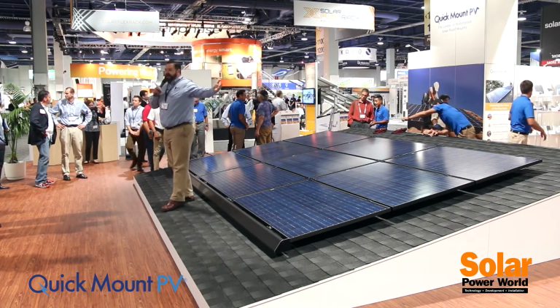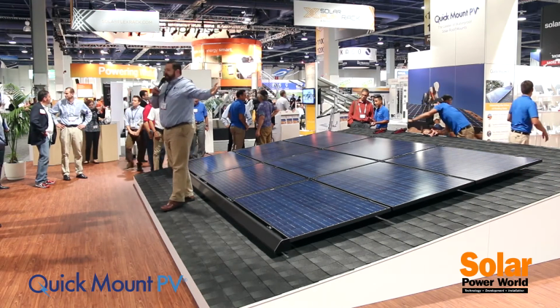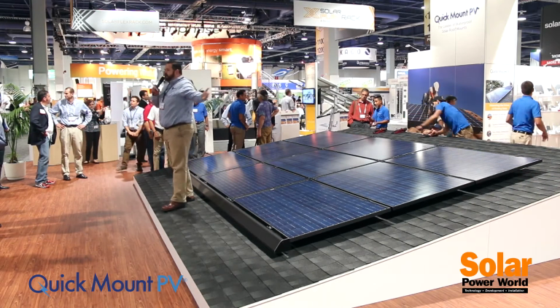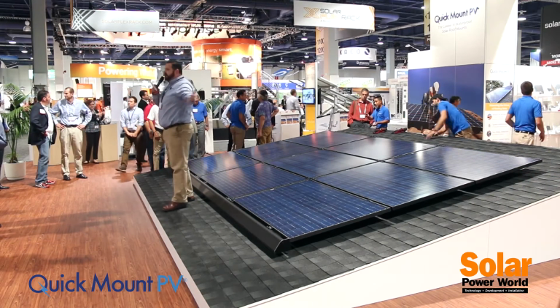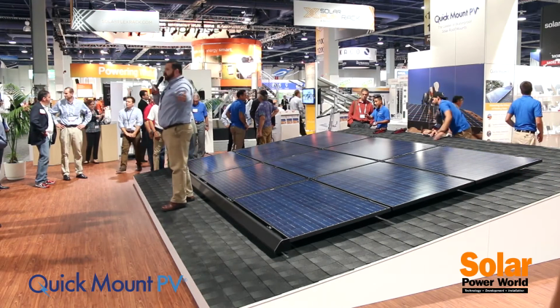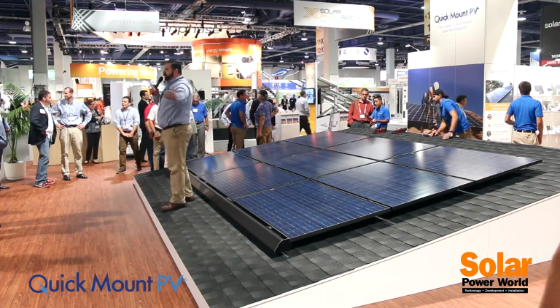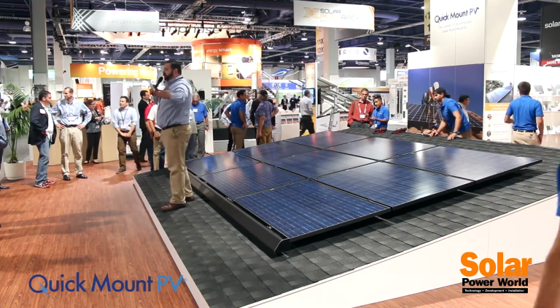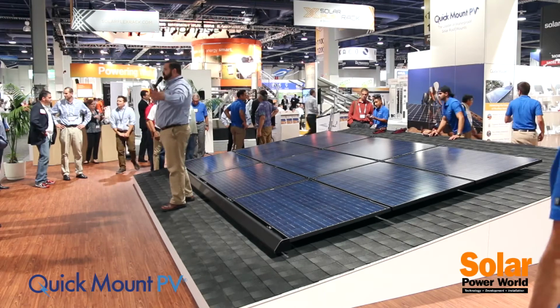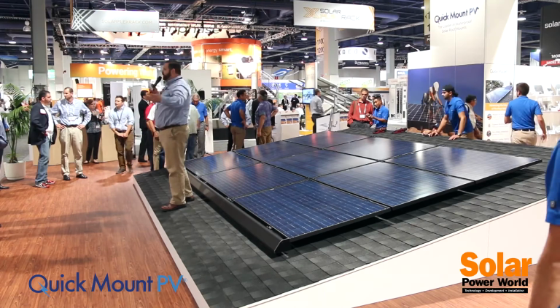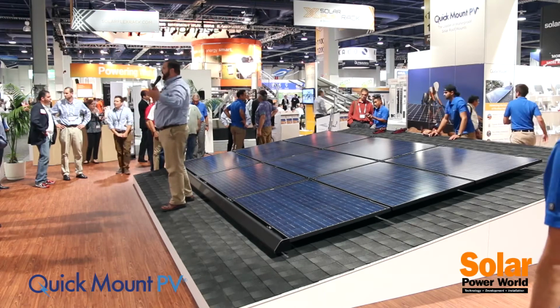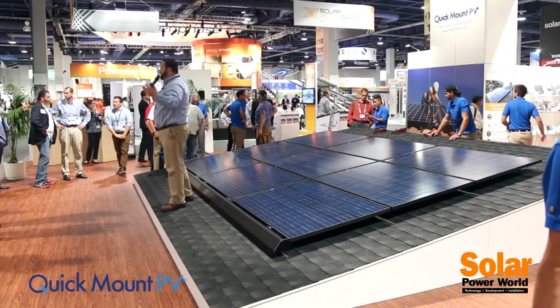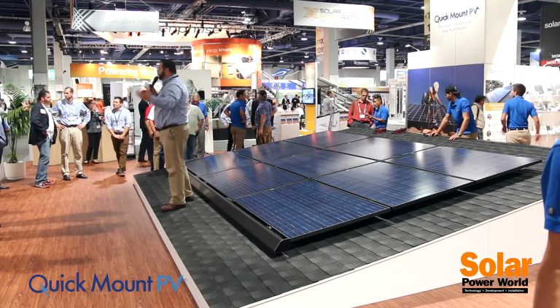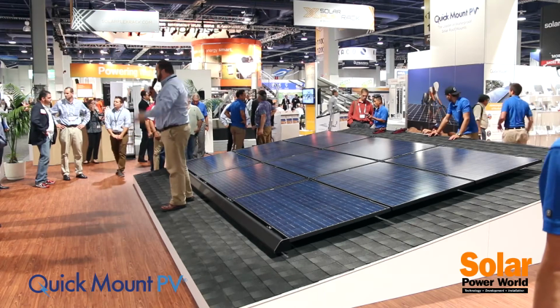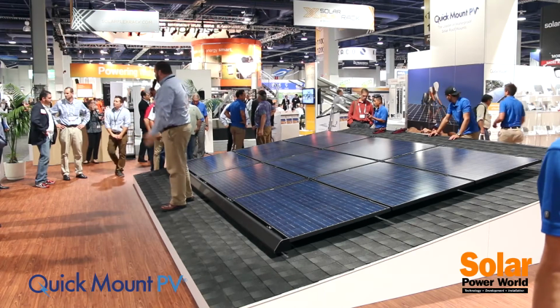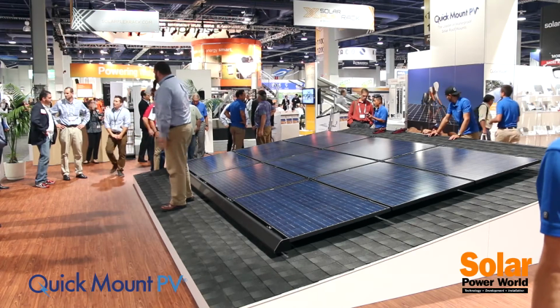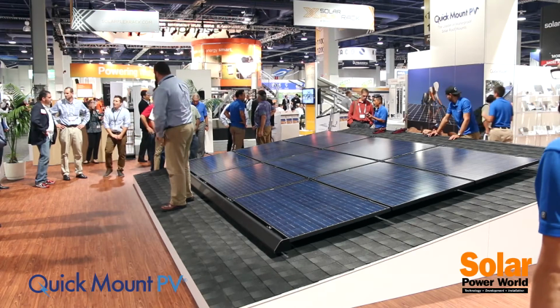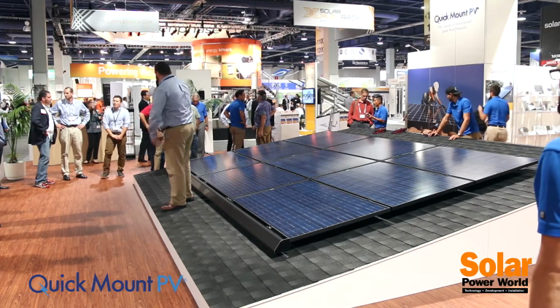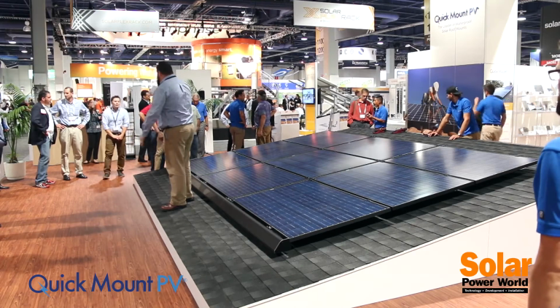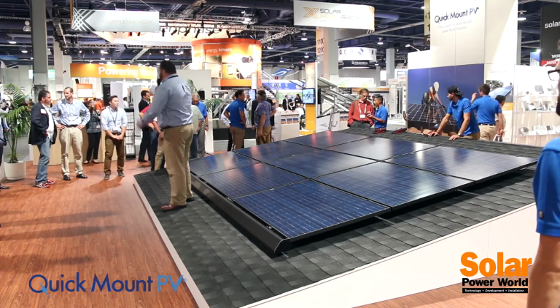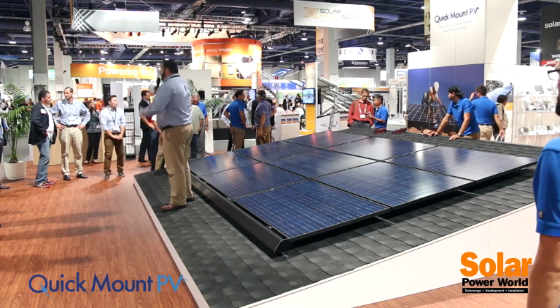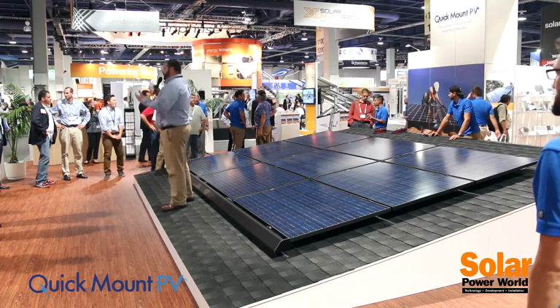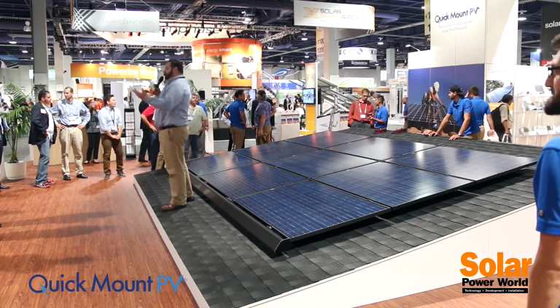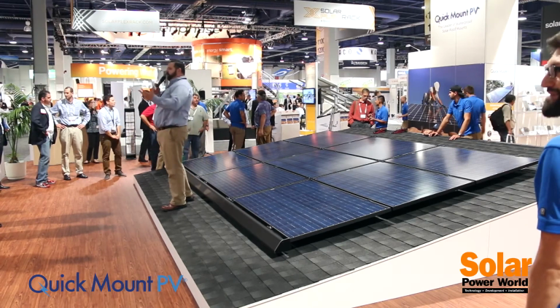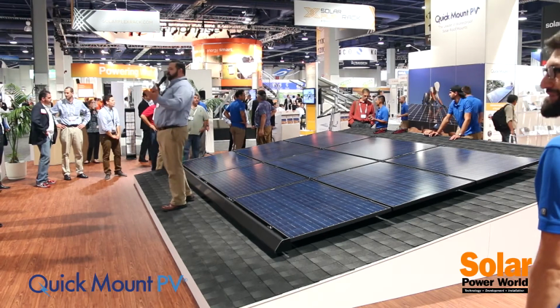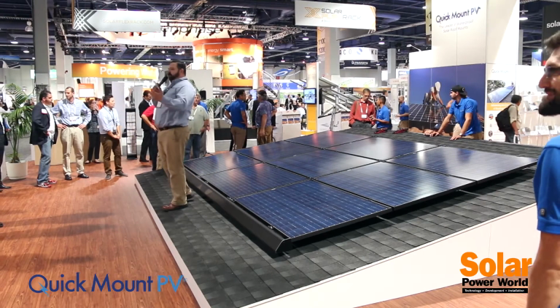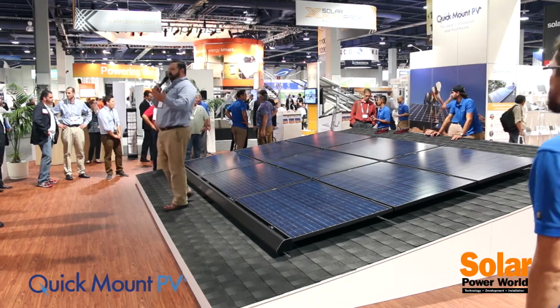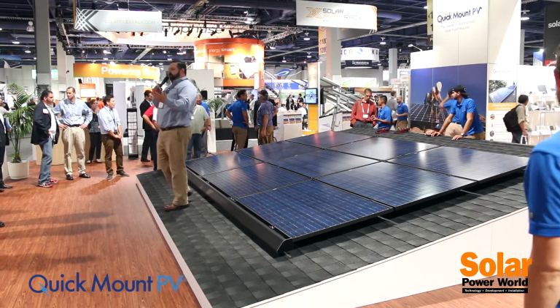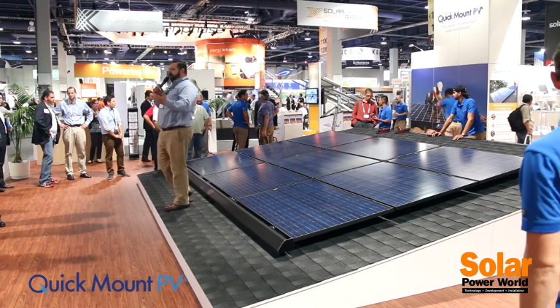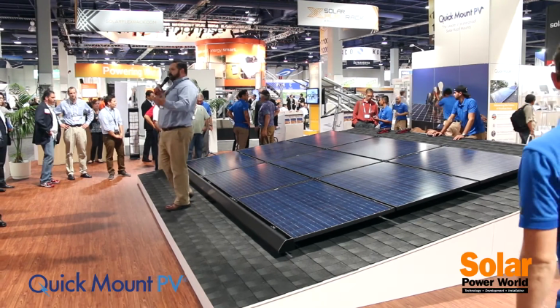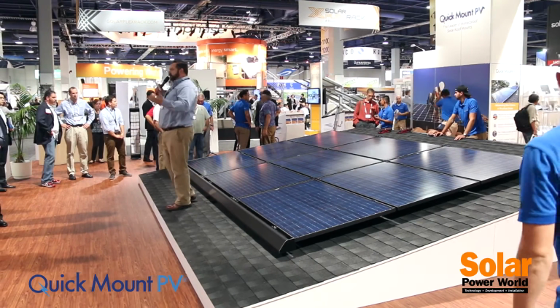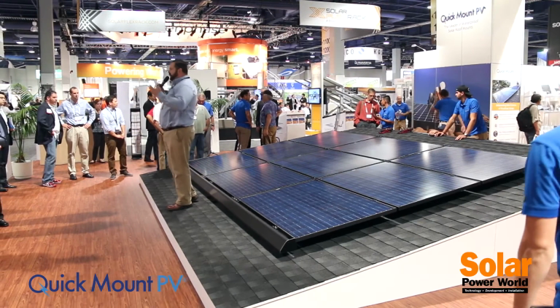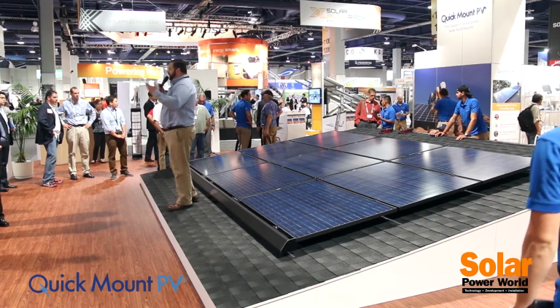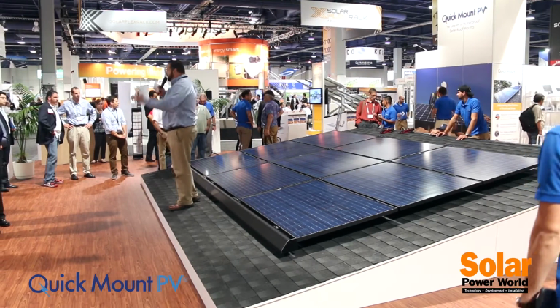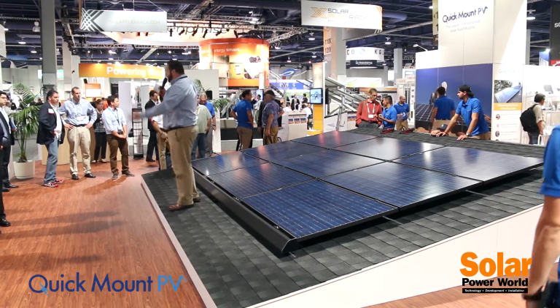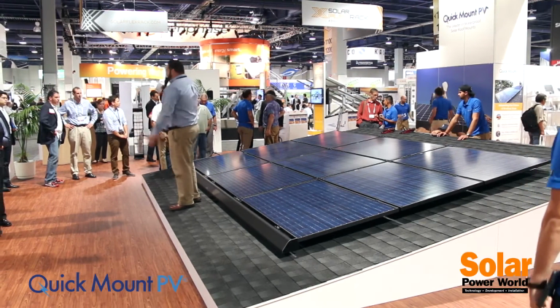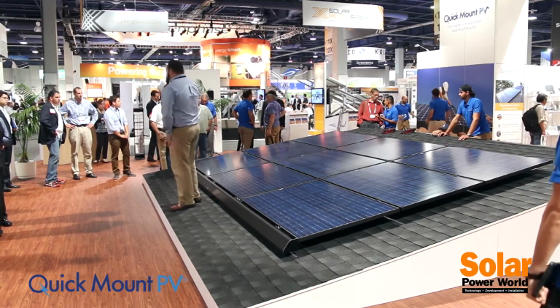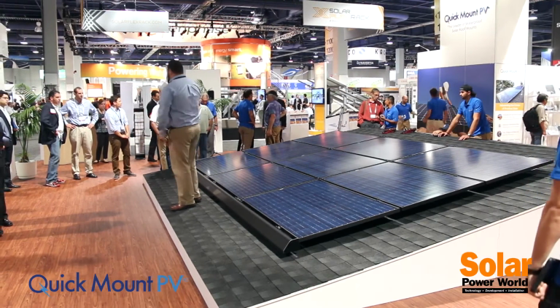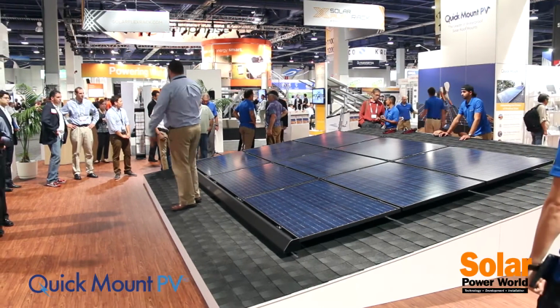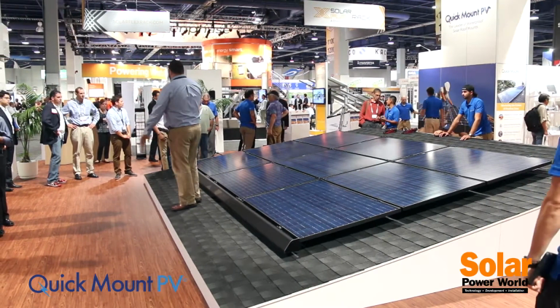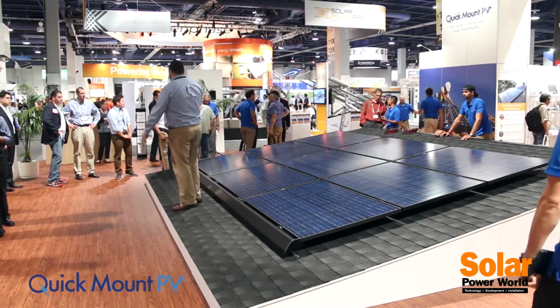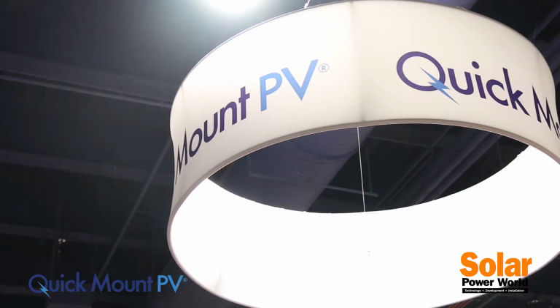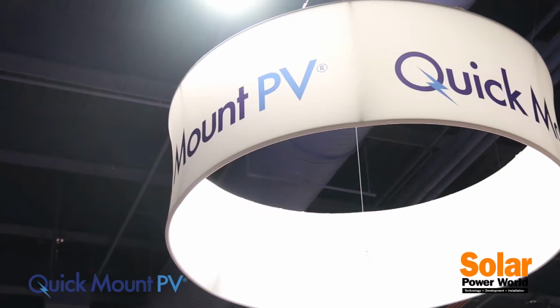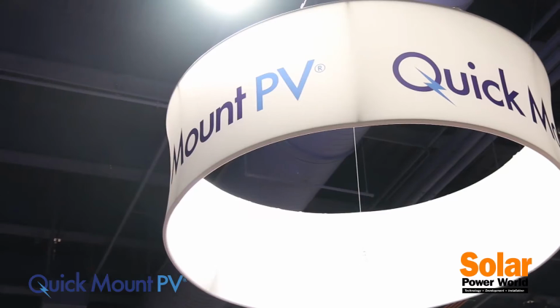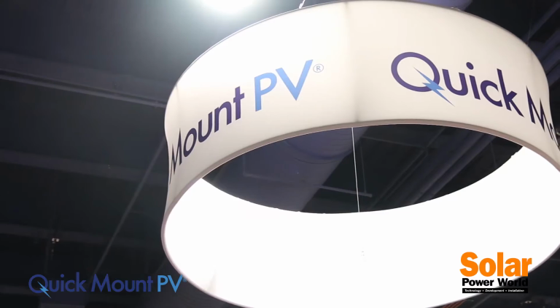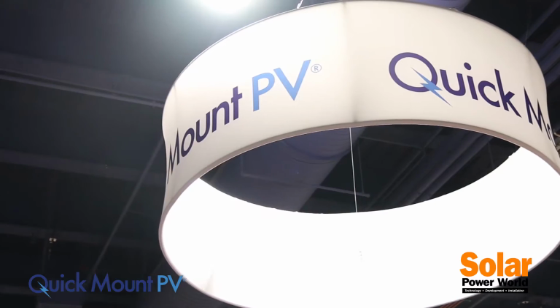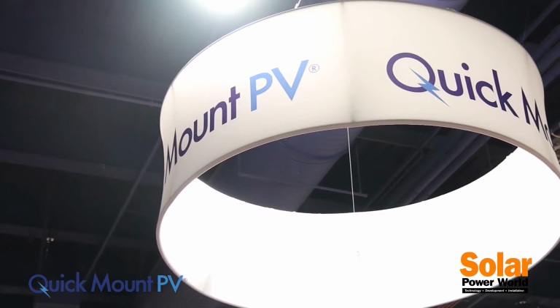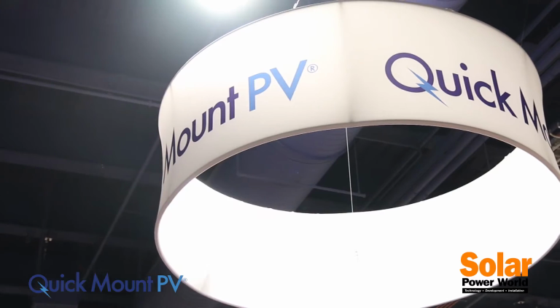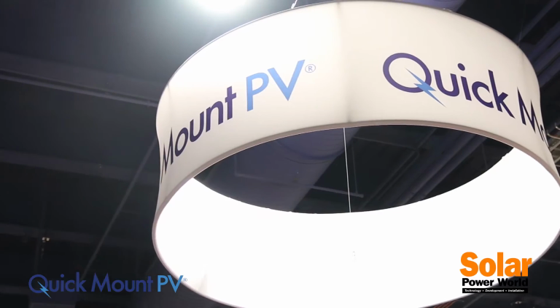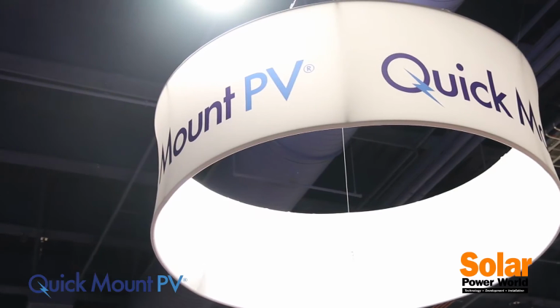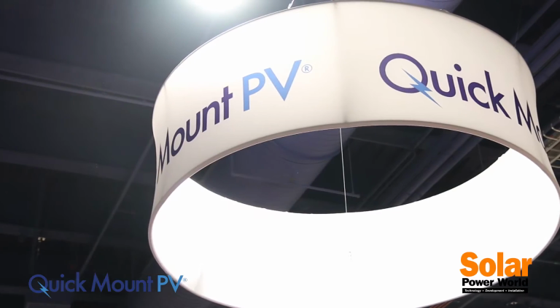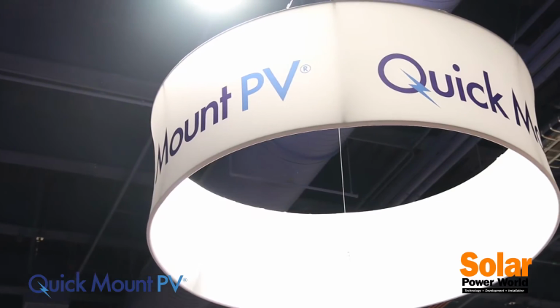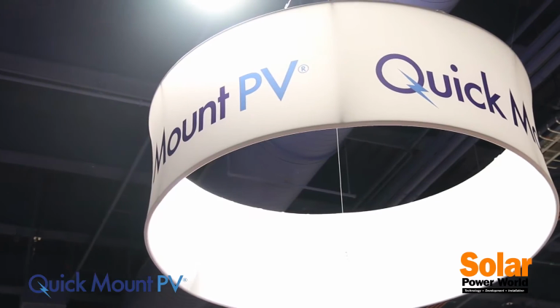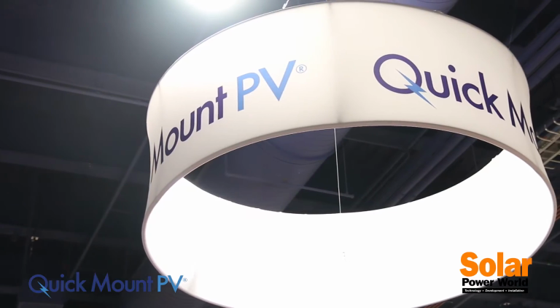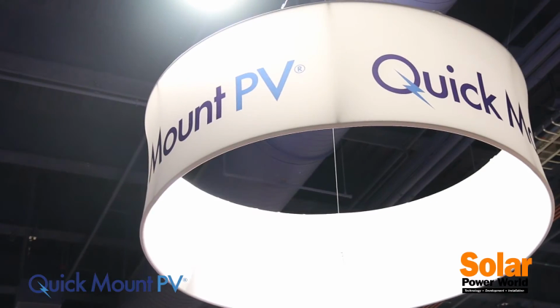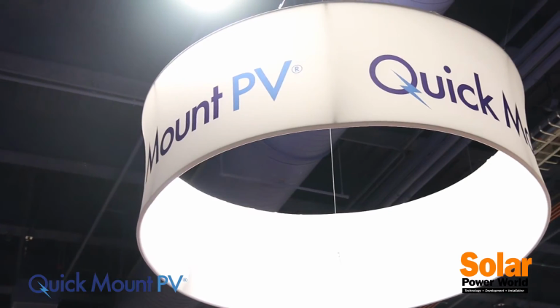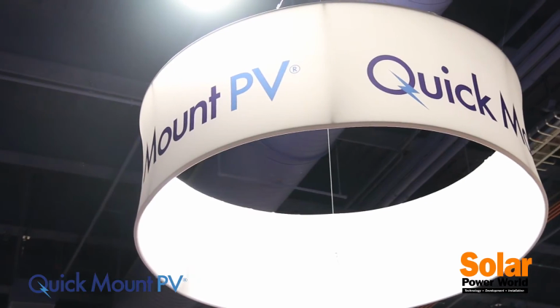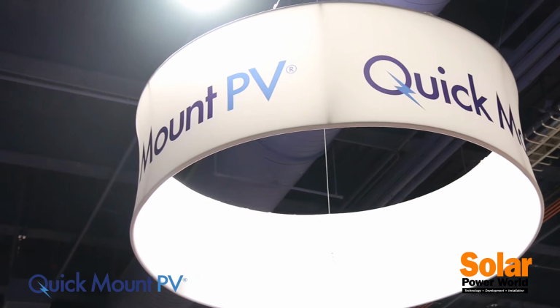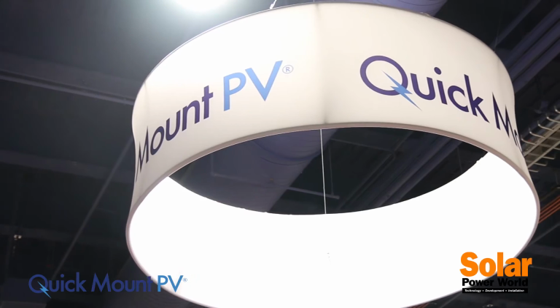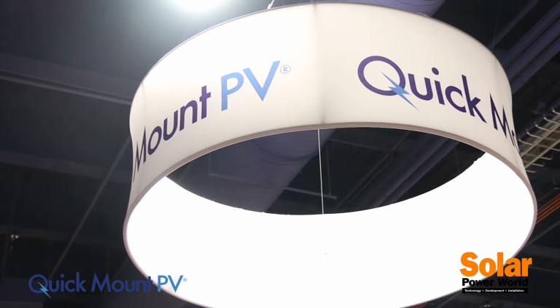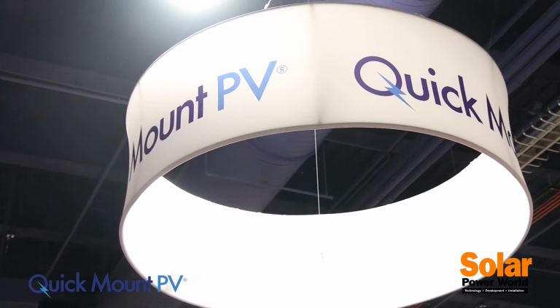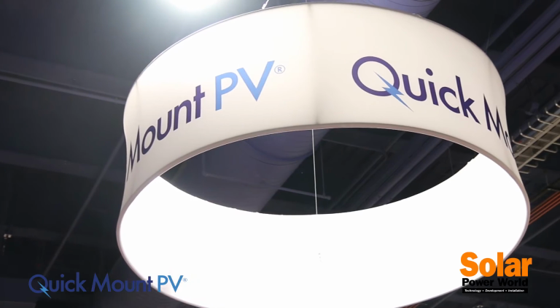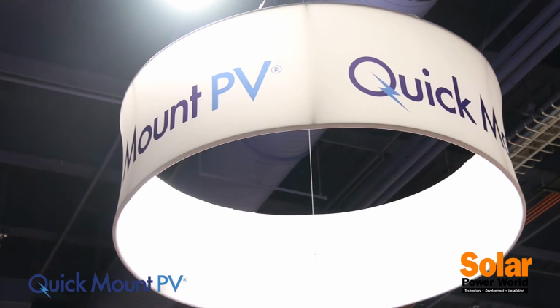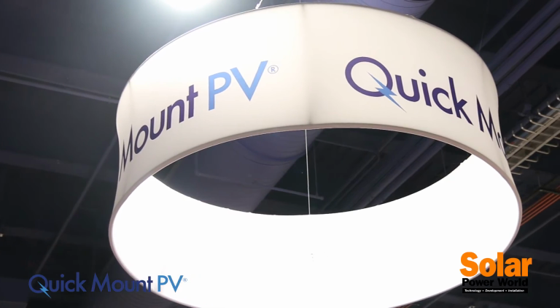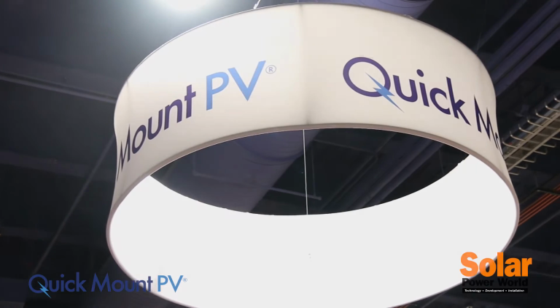We've got our Quick Rack experts here in the booth if you have any questions — they're happy to answer them and give you more information. Thank you so much for your time. Have a great rest of your convention.